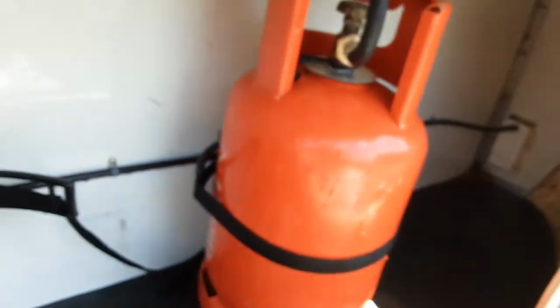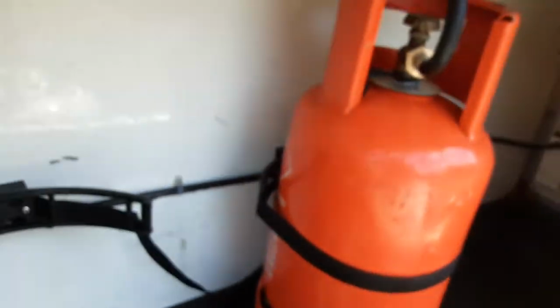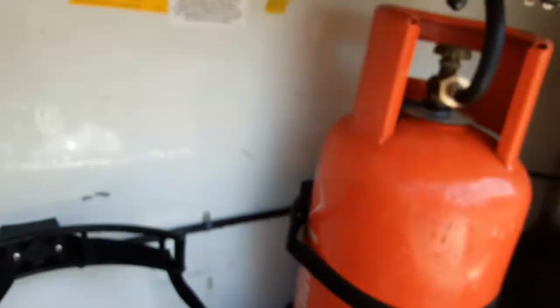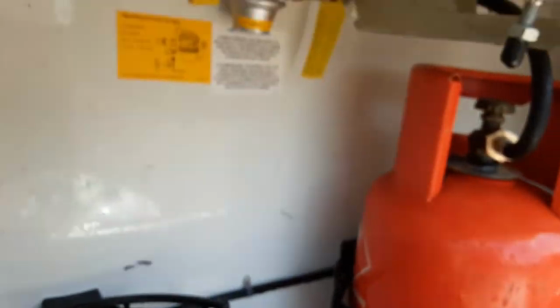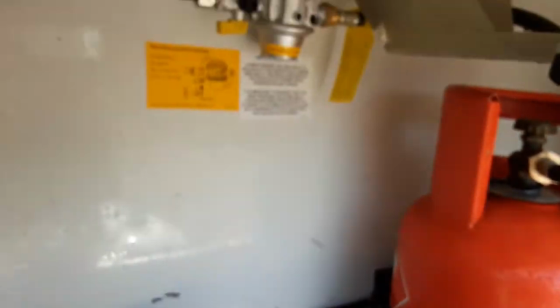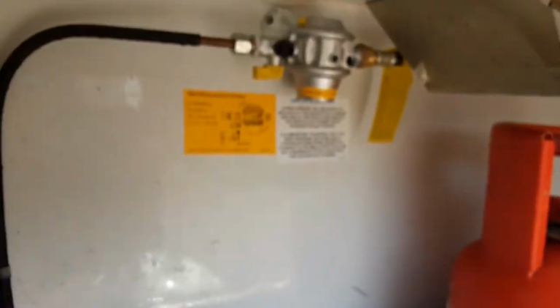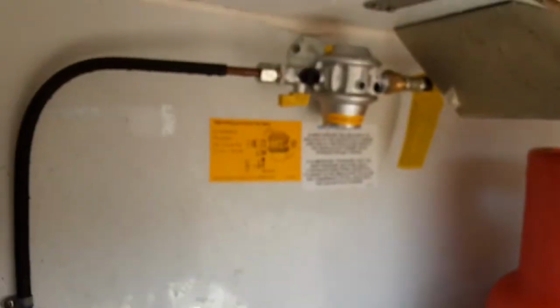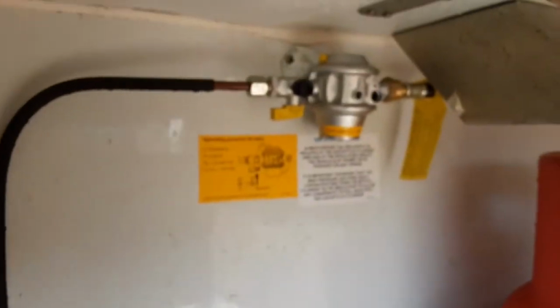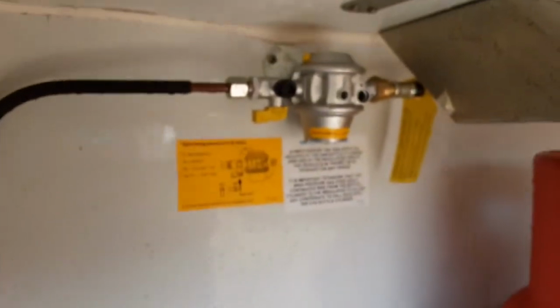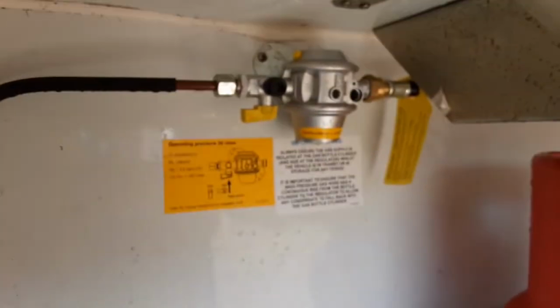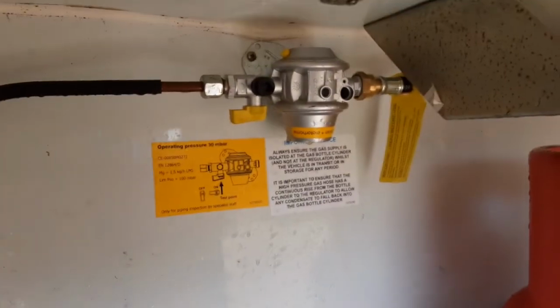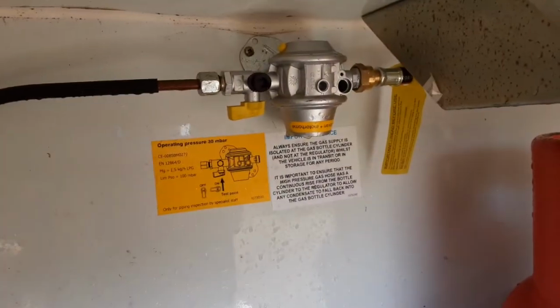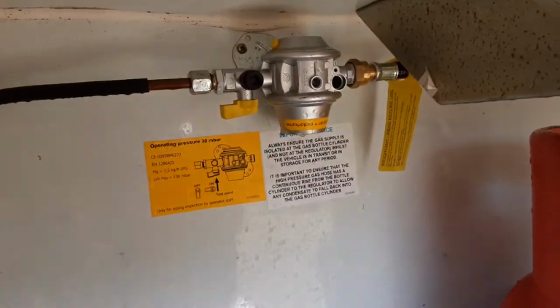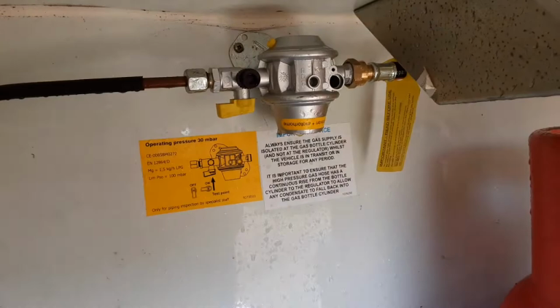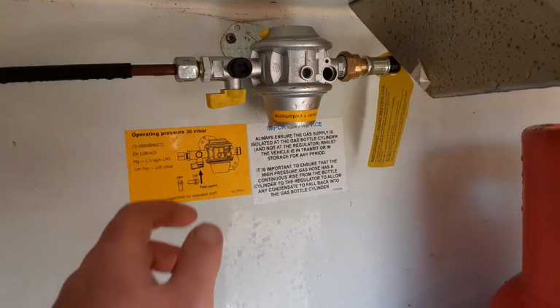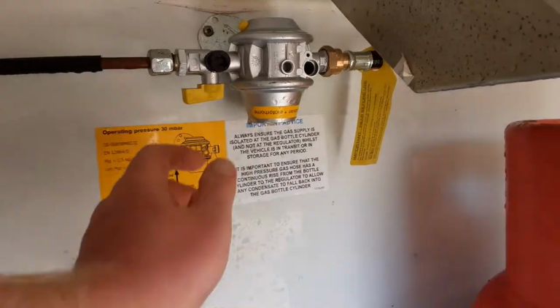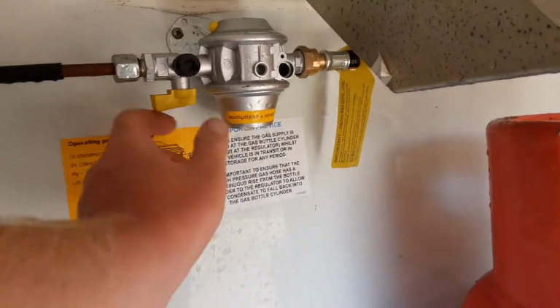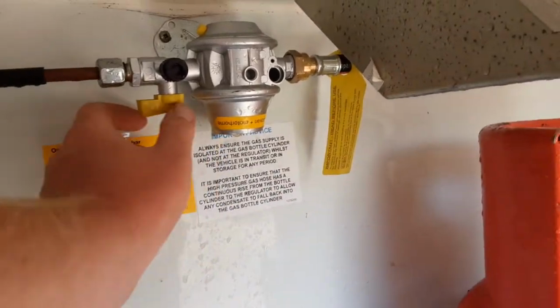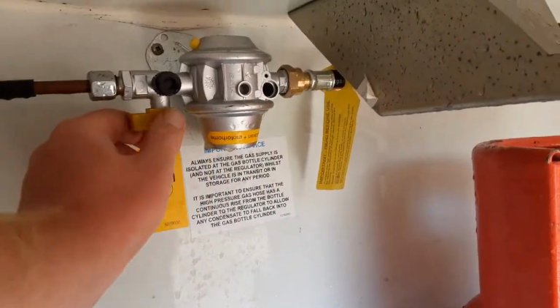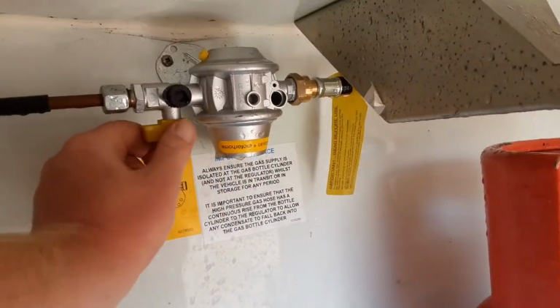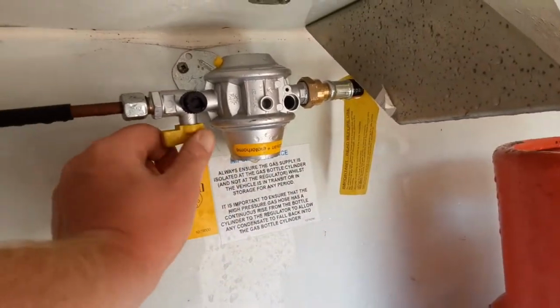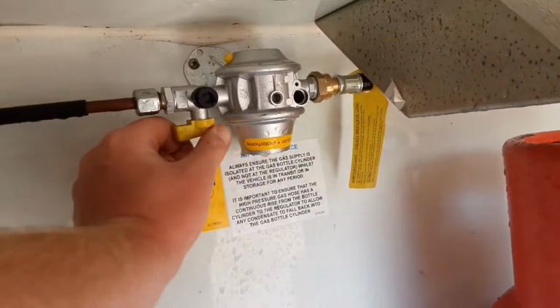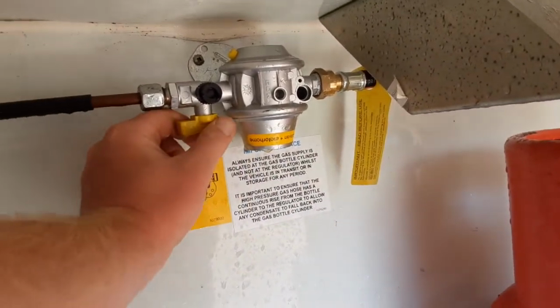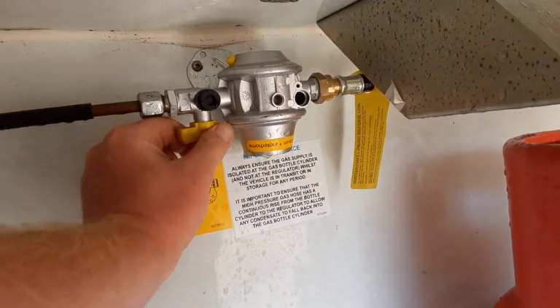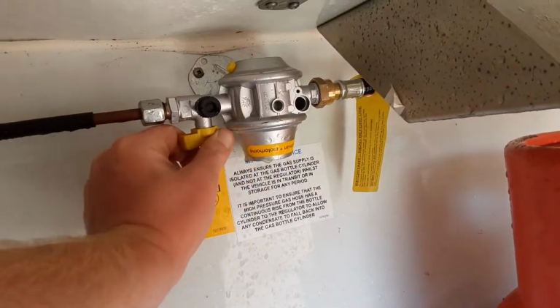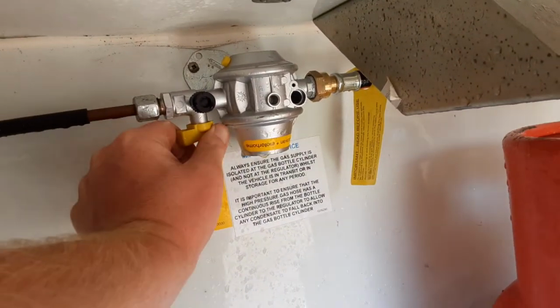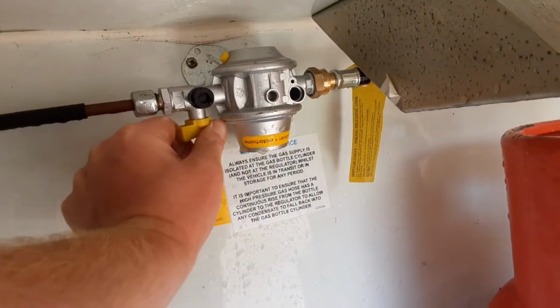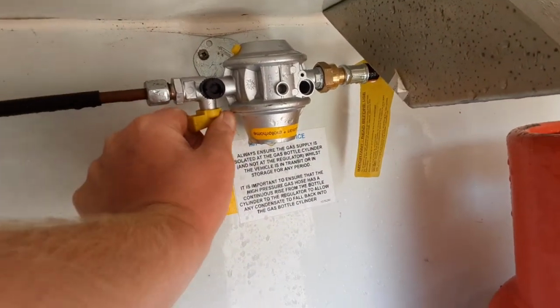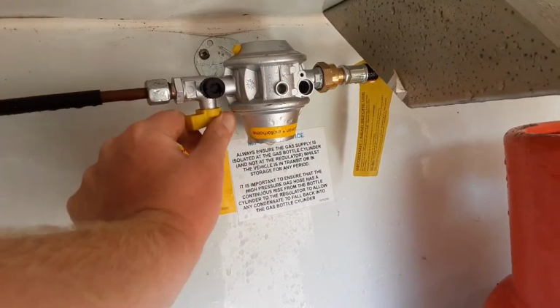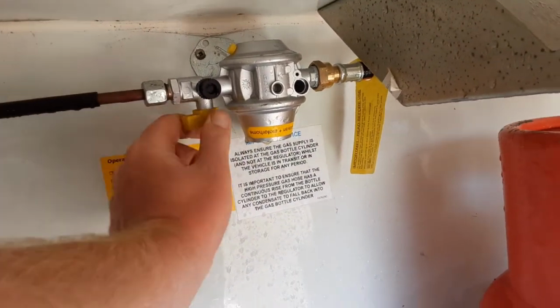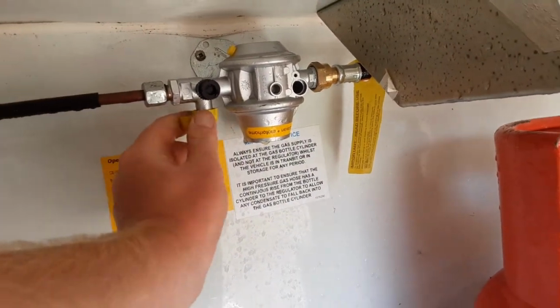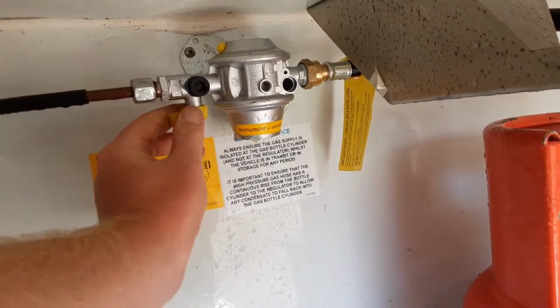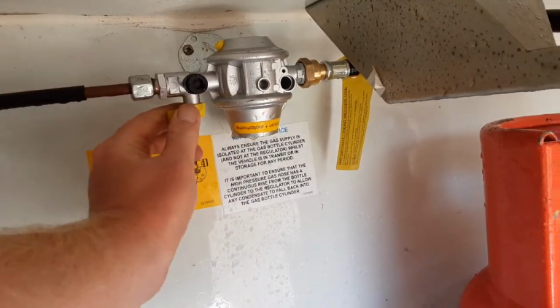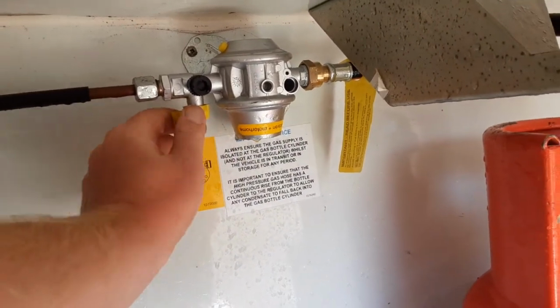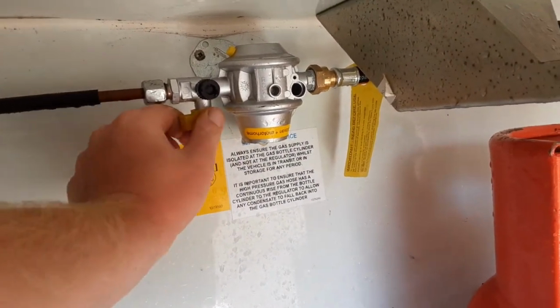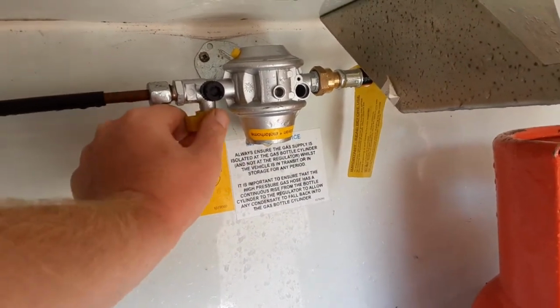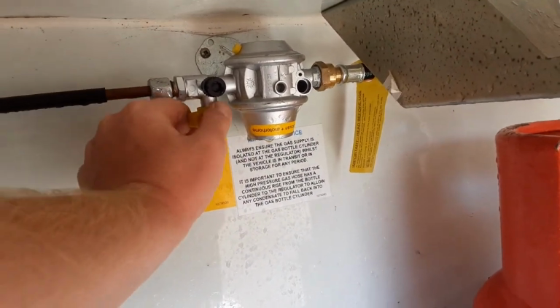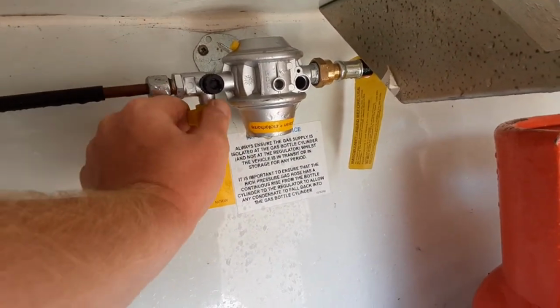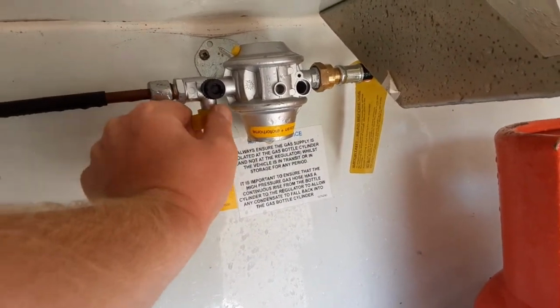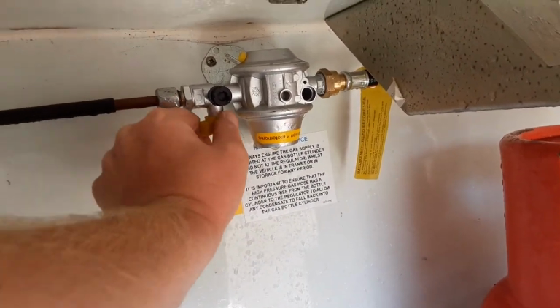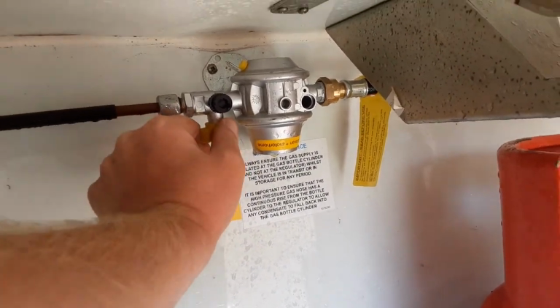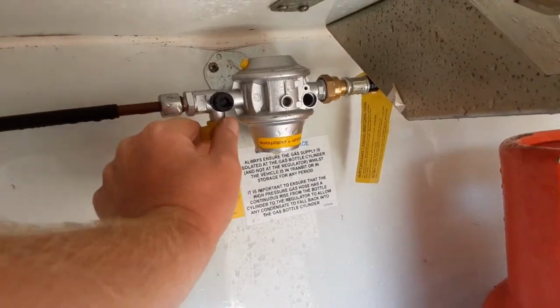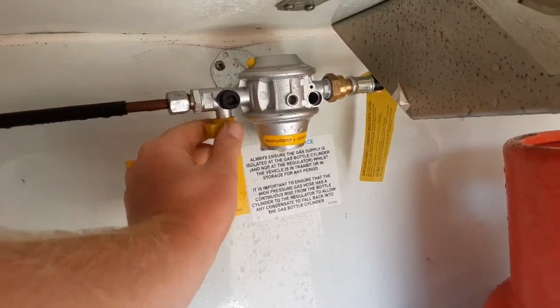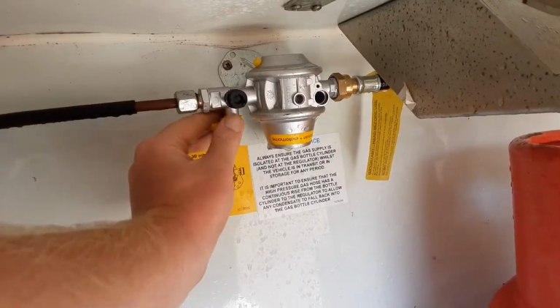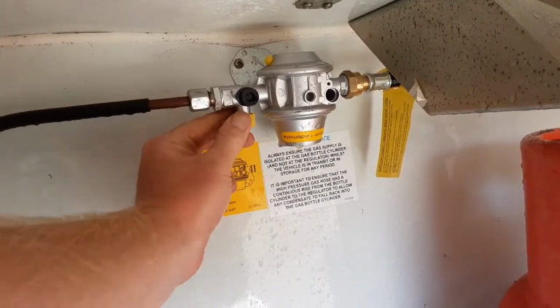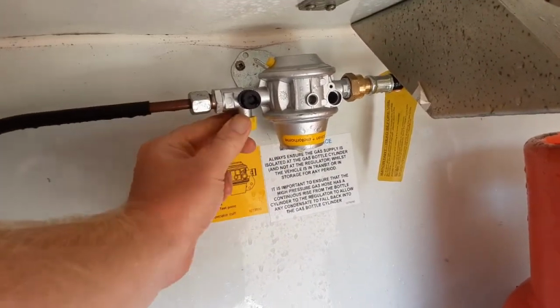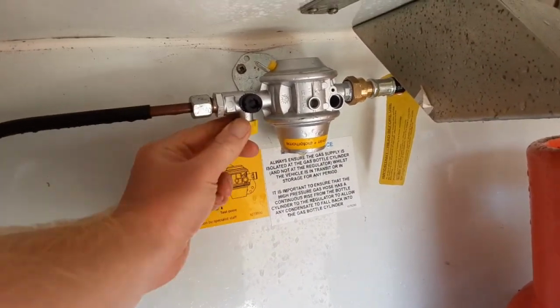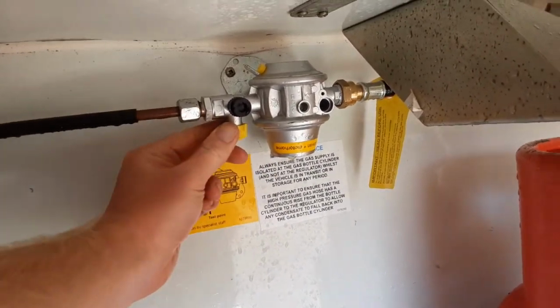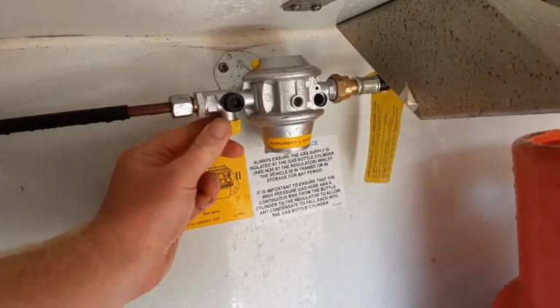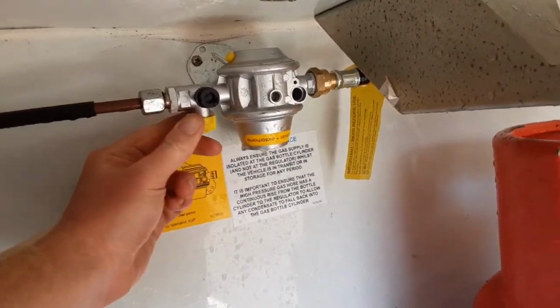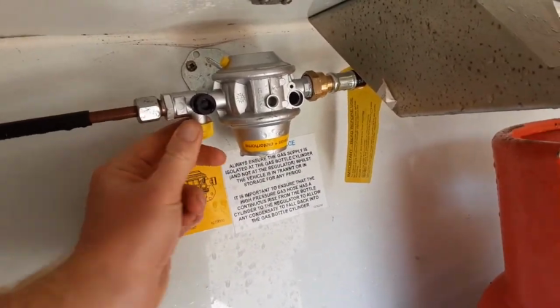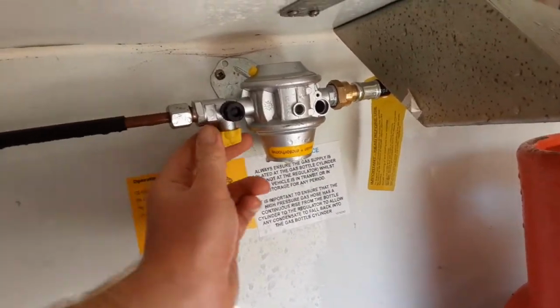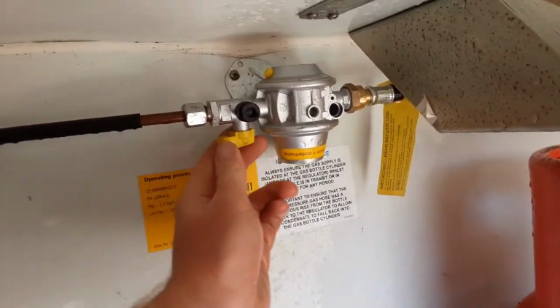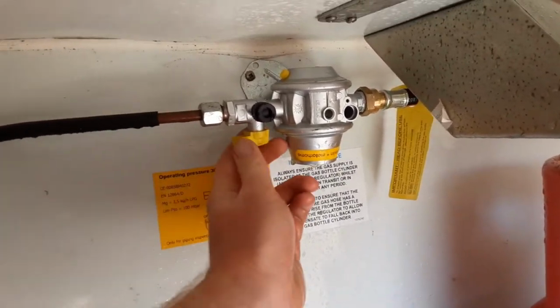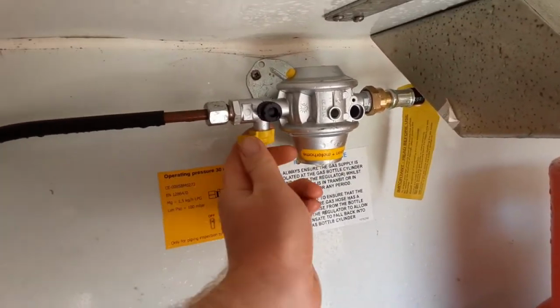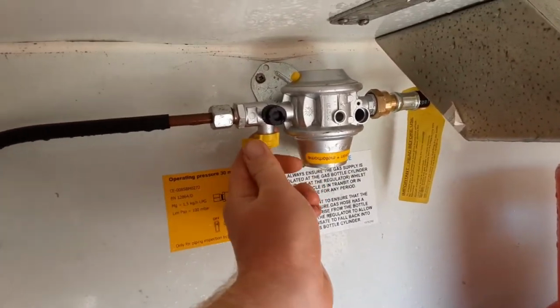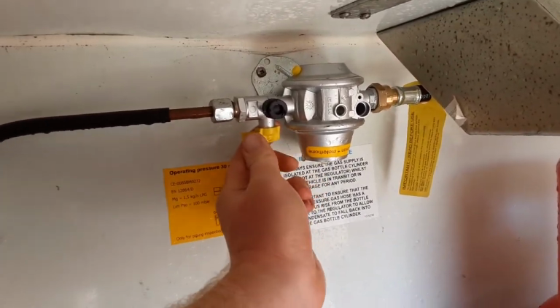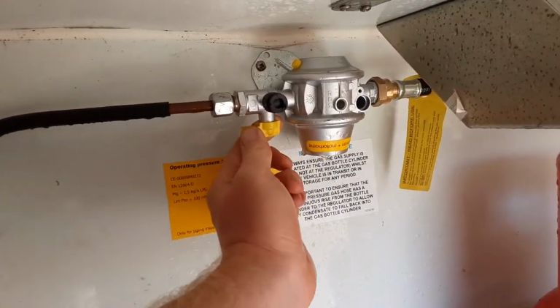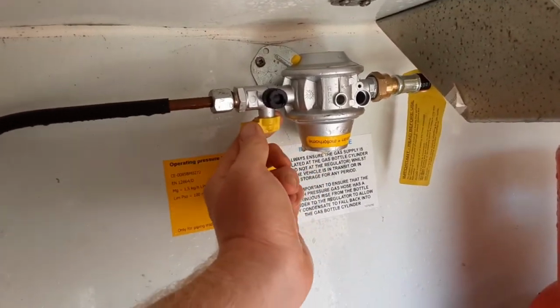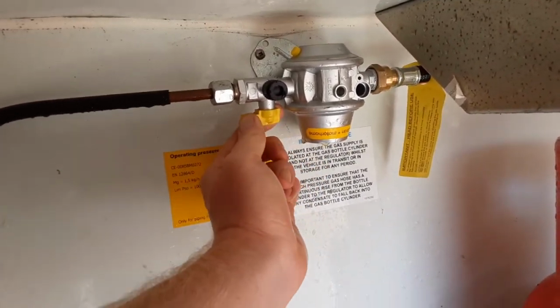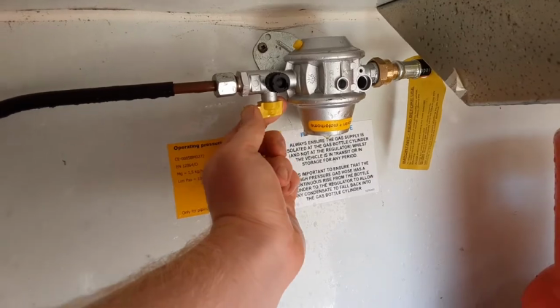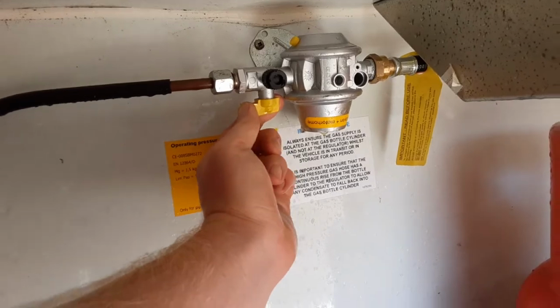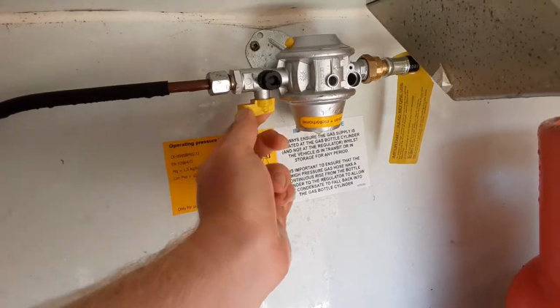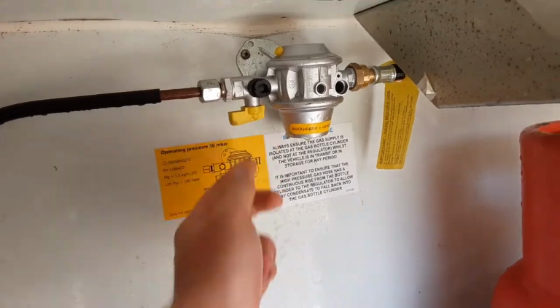On the side of the regulator you have a yellow shut-off valve. Should you ever need to isolate the gas, you can turn that valve 90 degrees to isolate the gas supply.